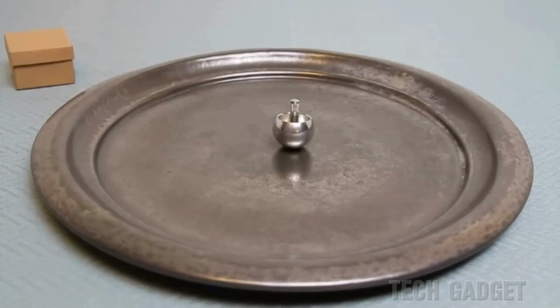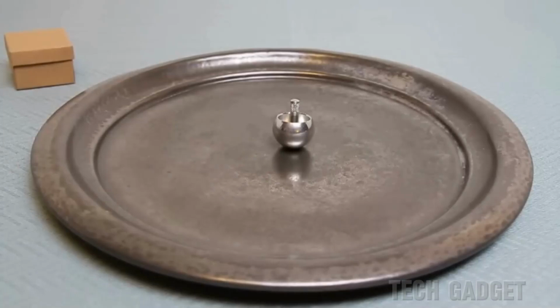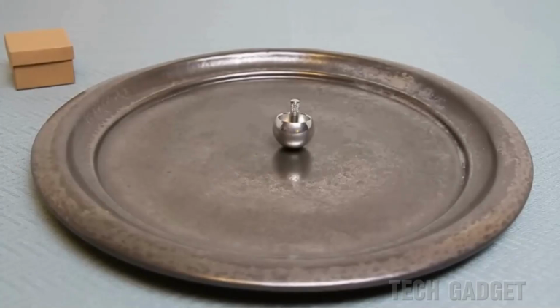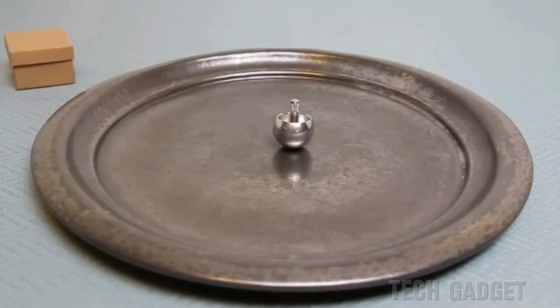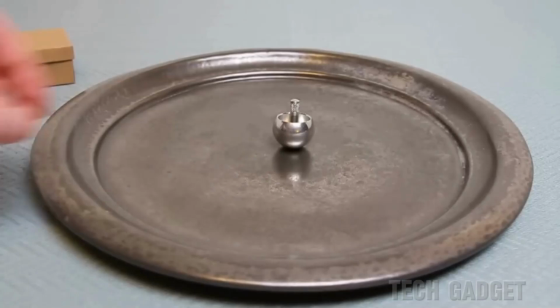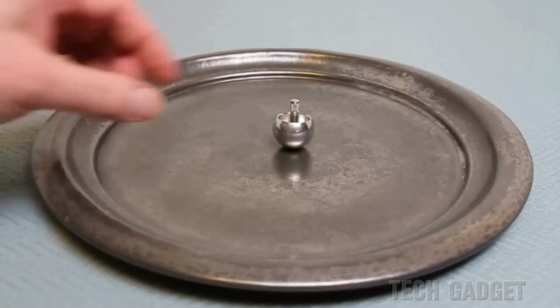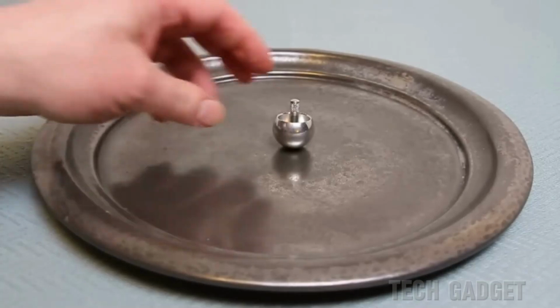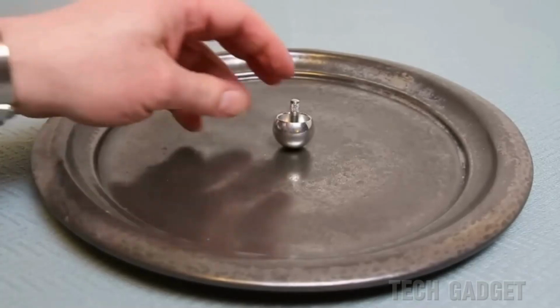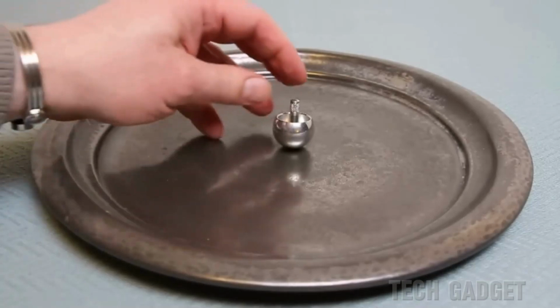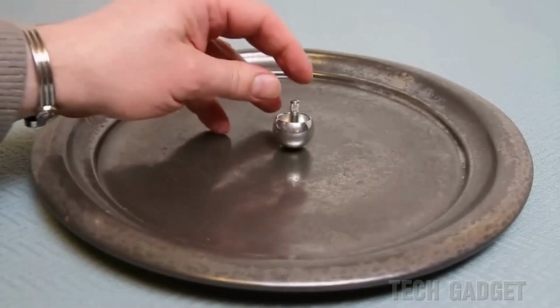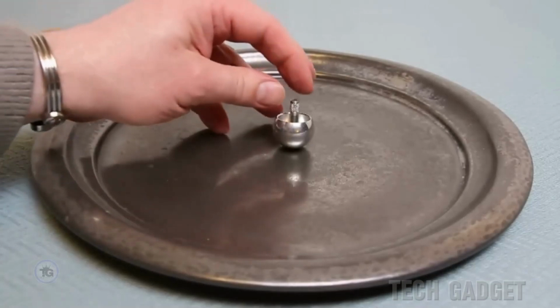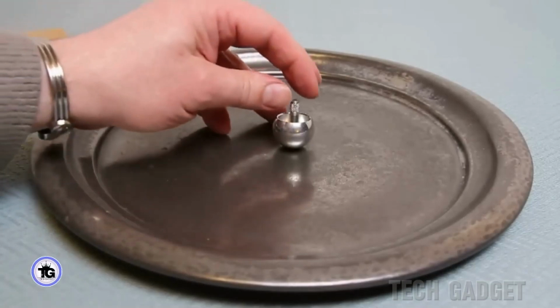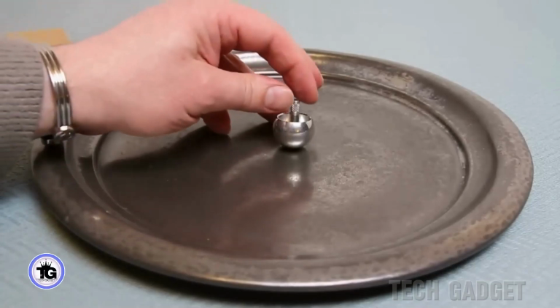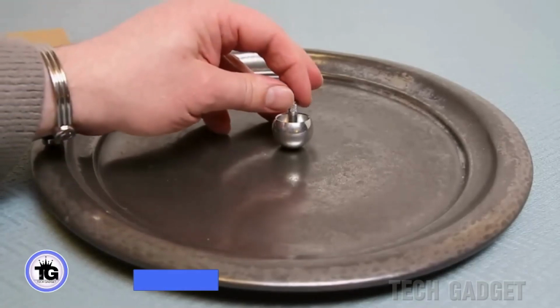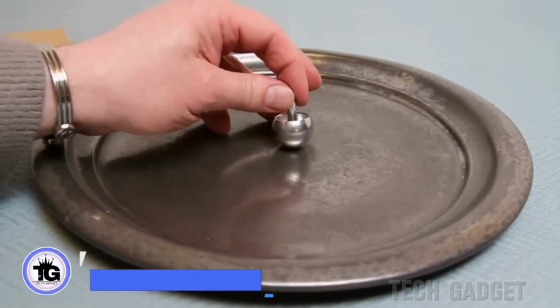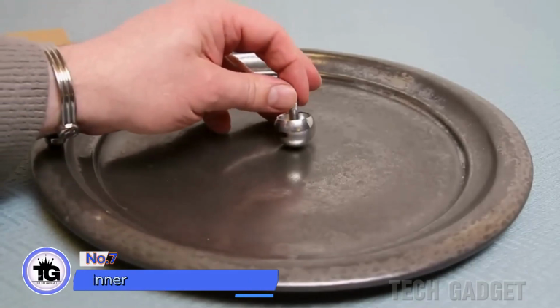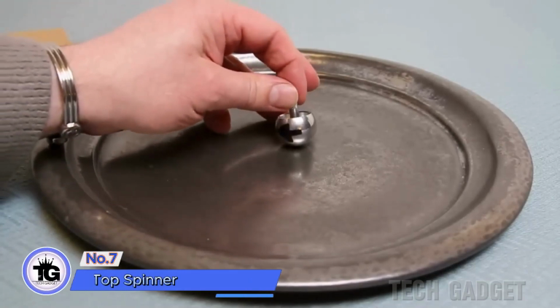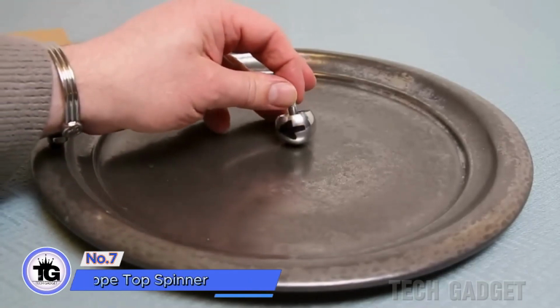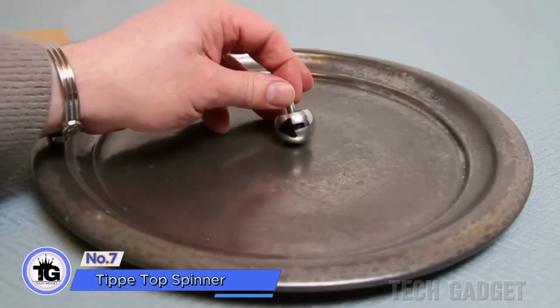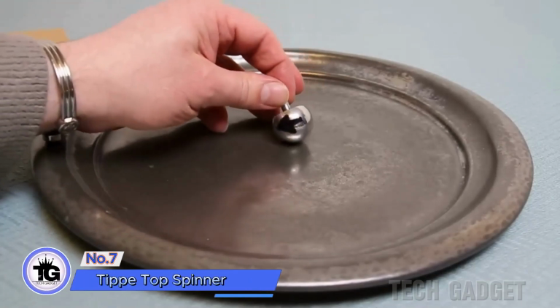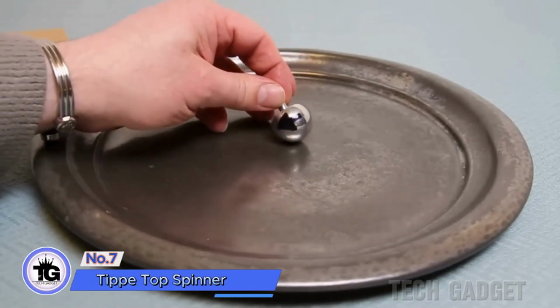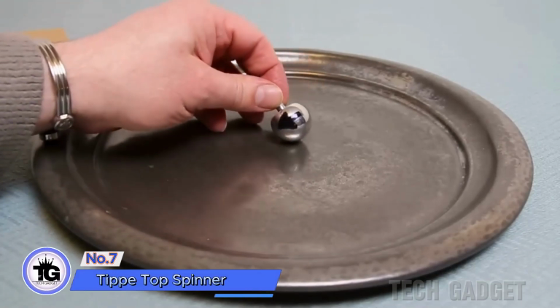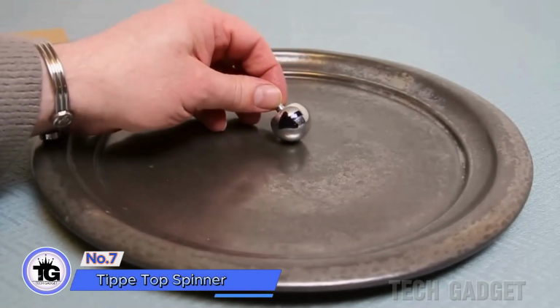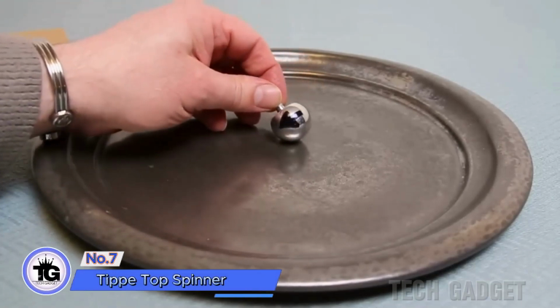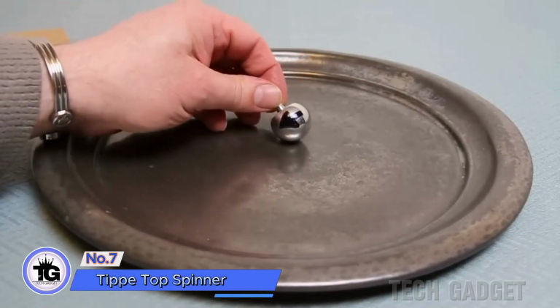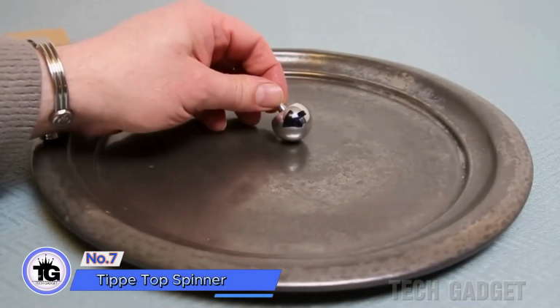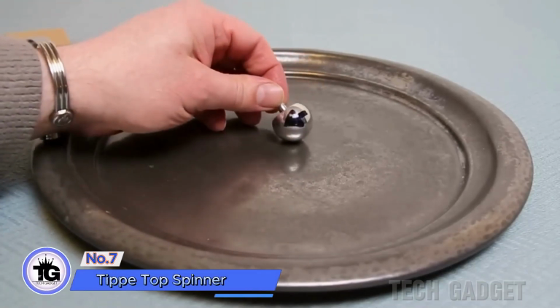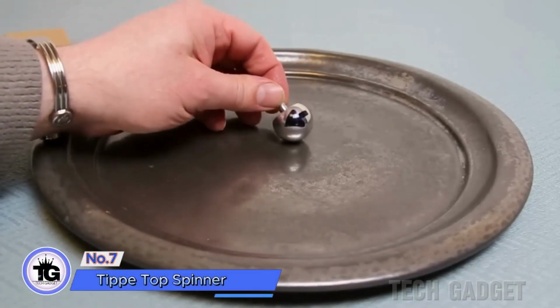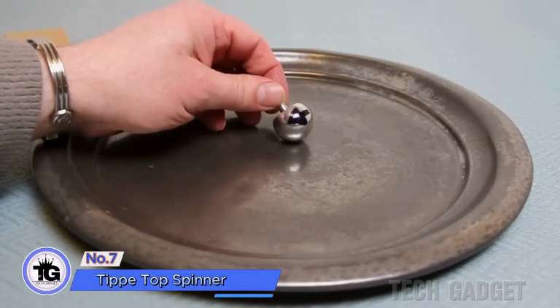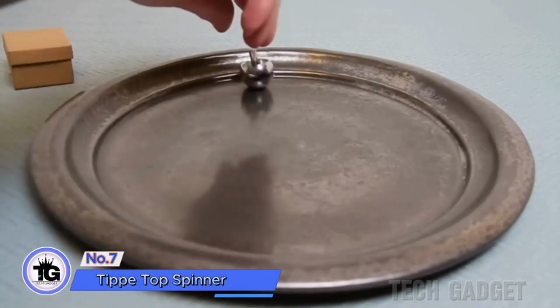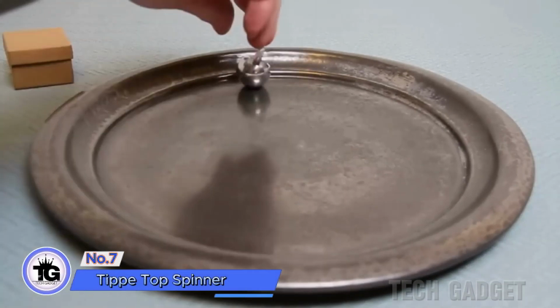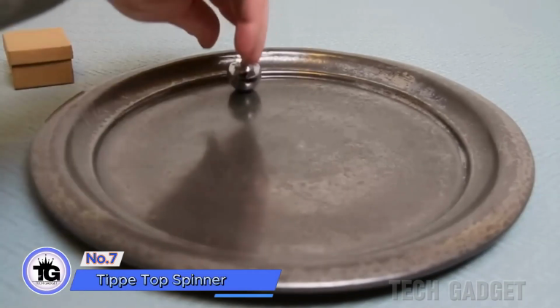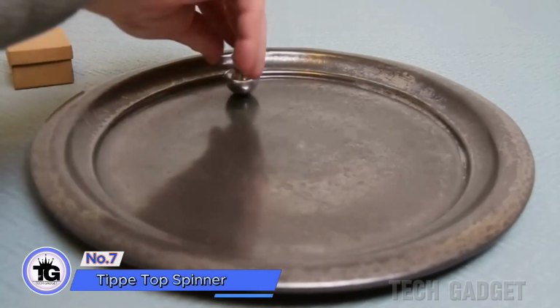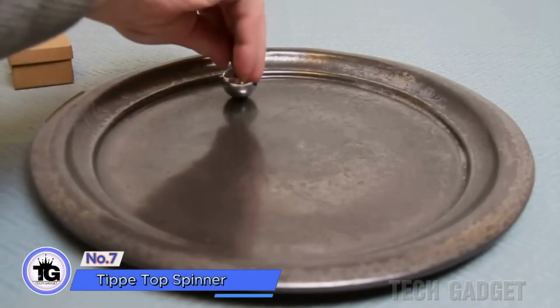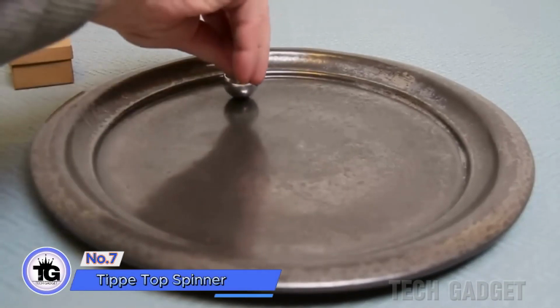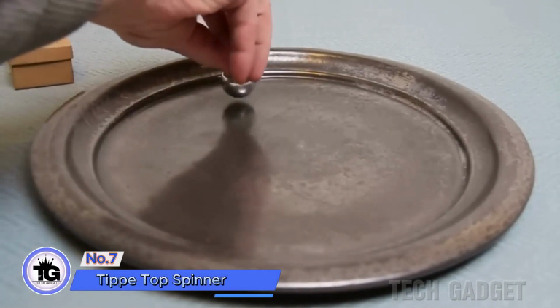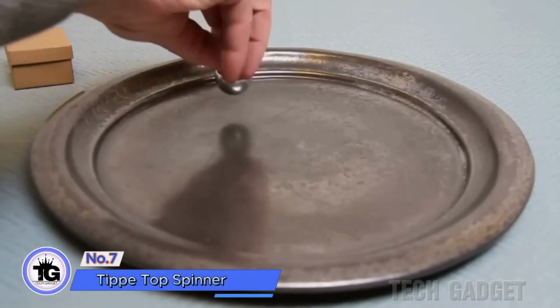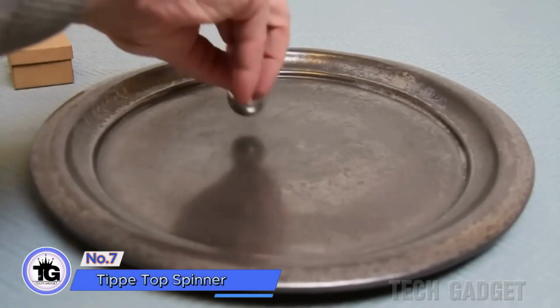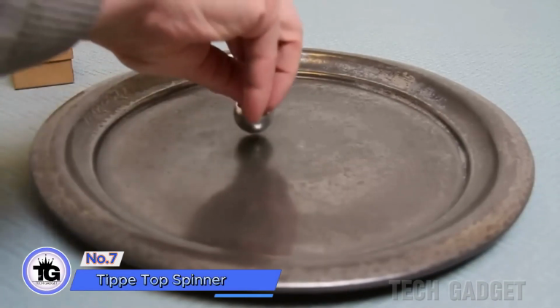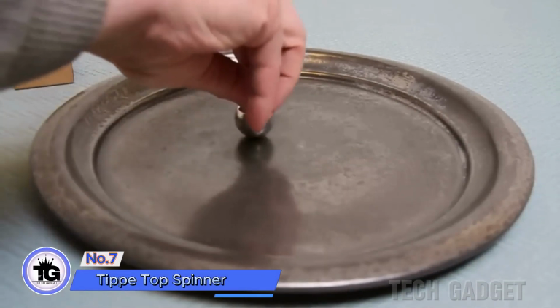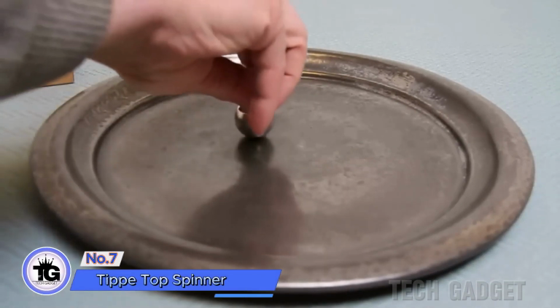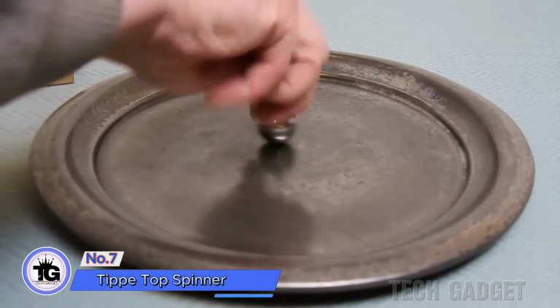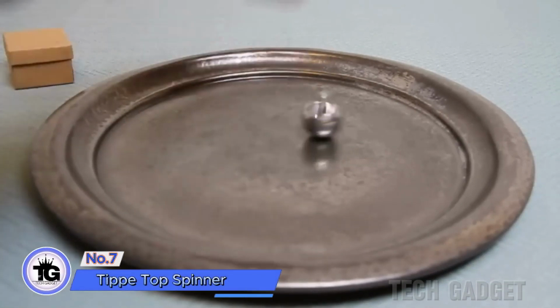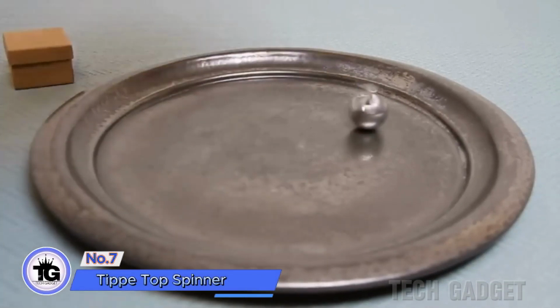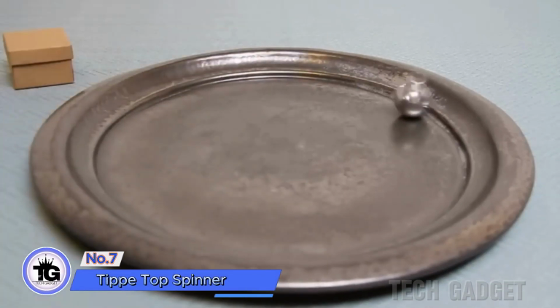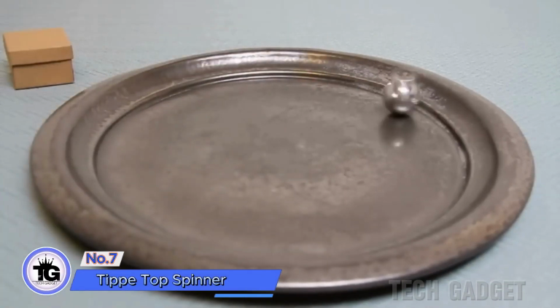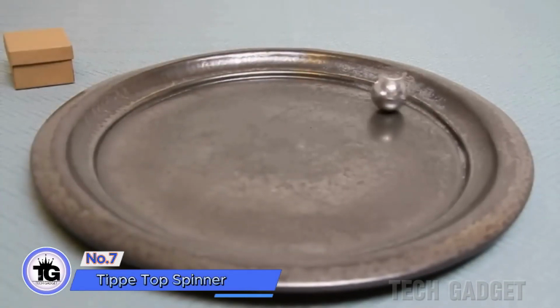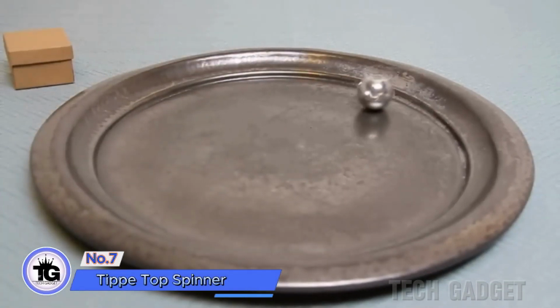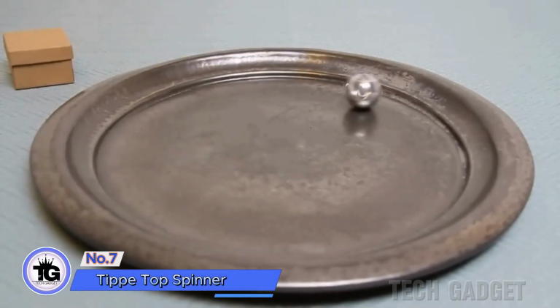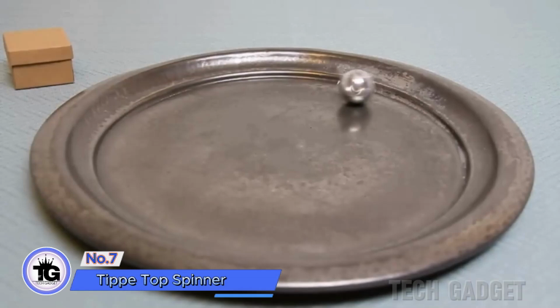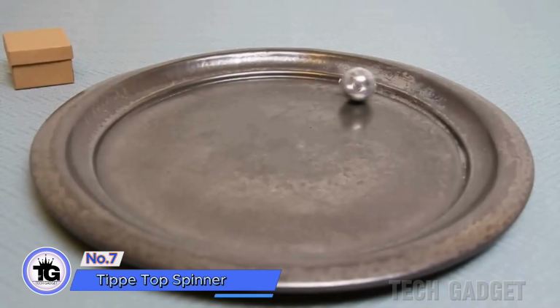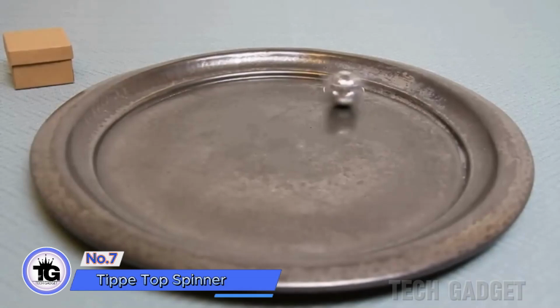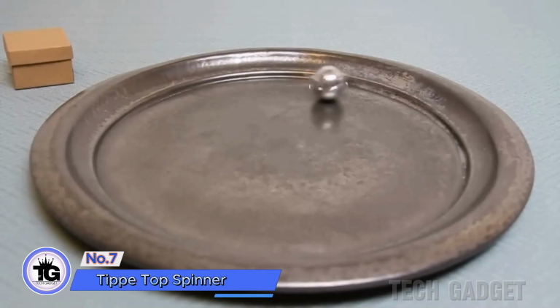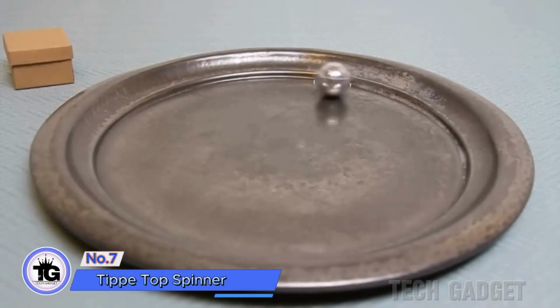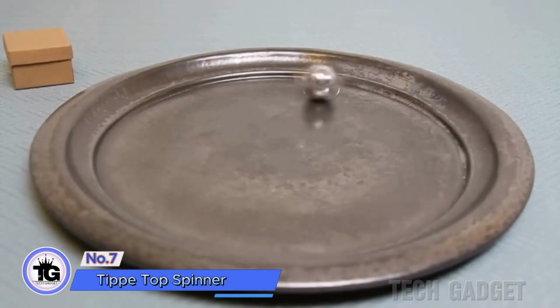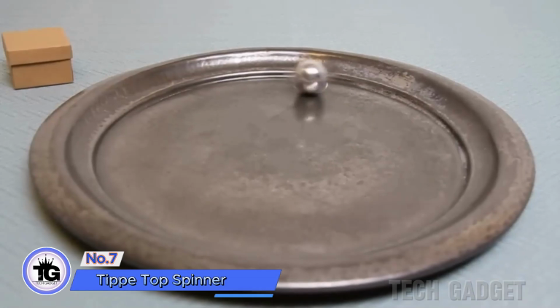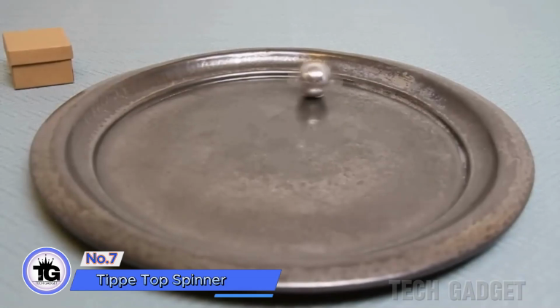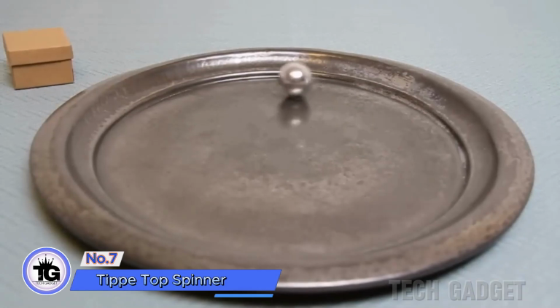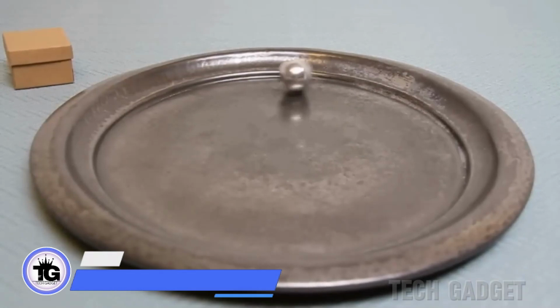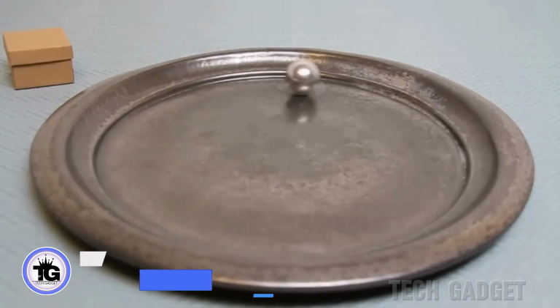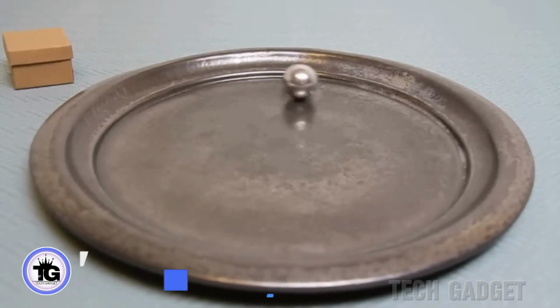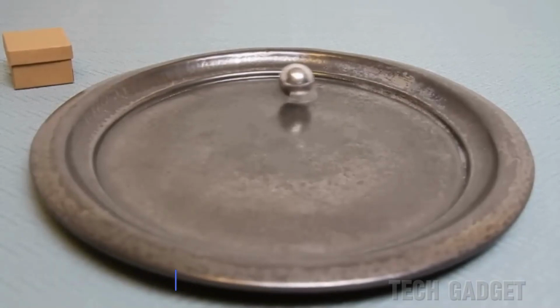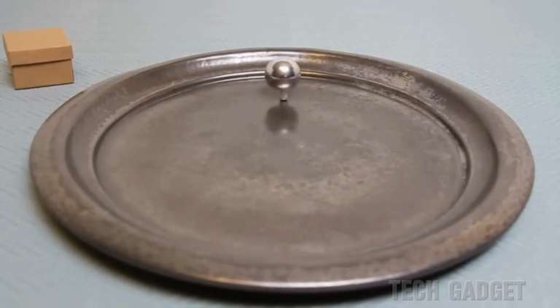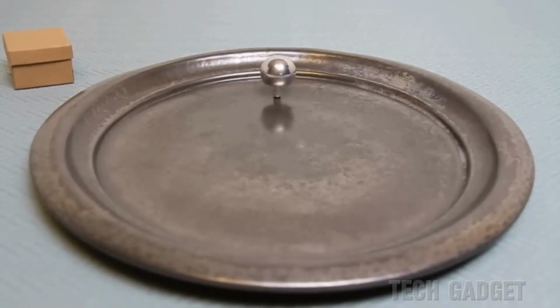Now let's move on to a simpler one called the tippy top spinner. Once you give it a spin, it will flip over and continue spinning.